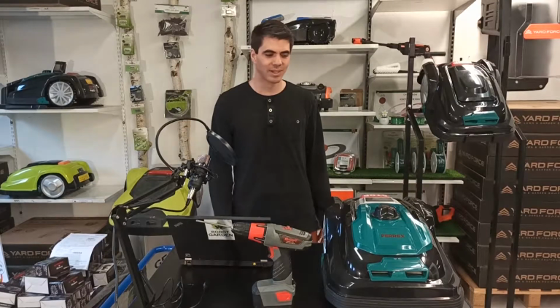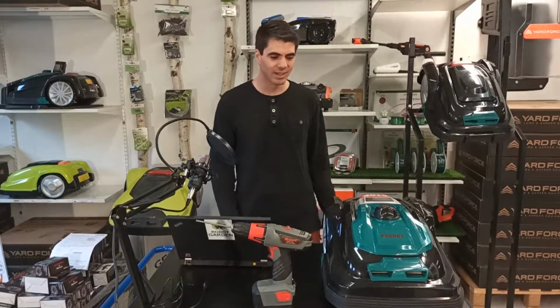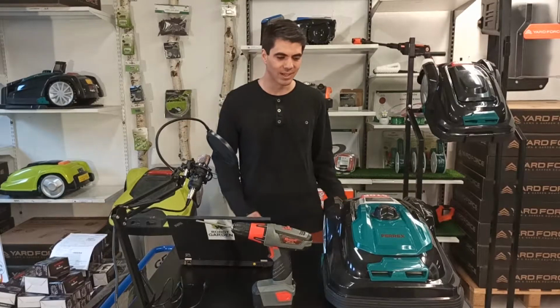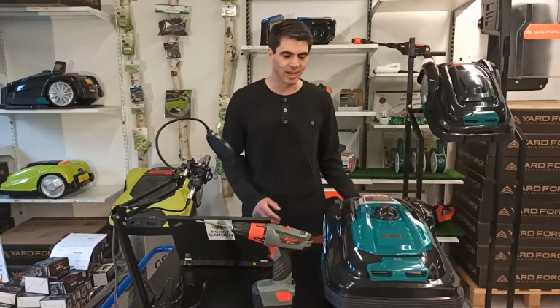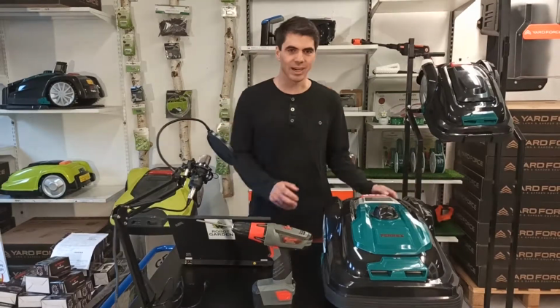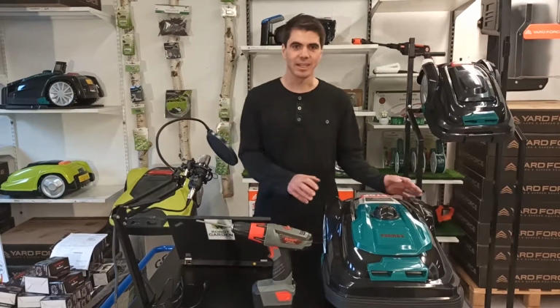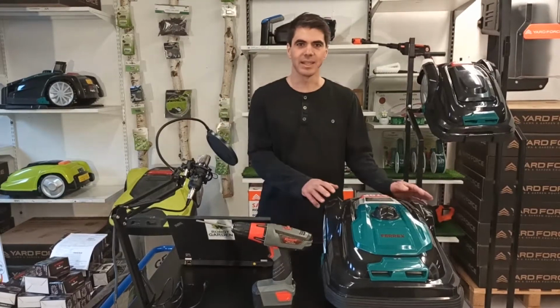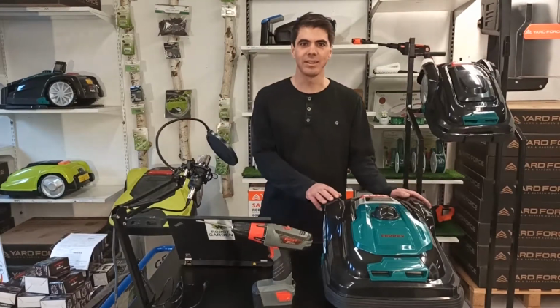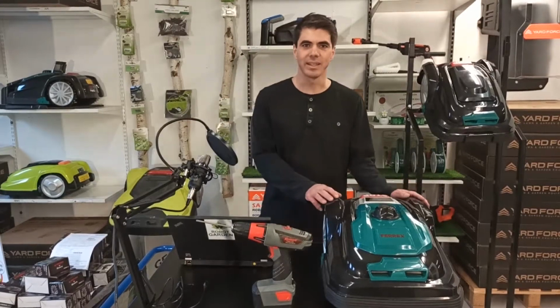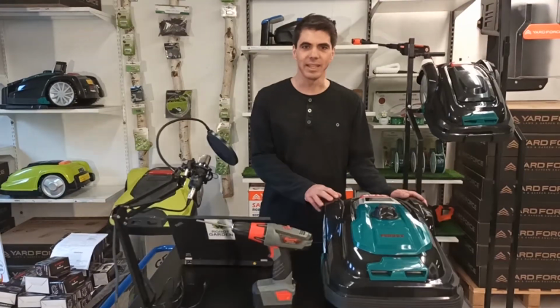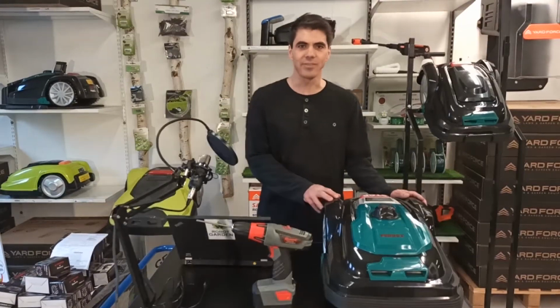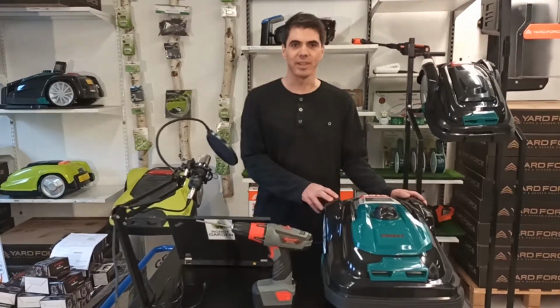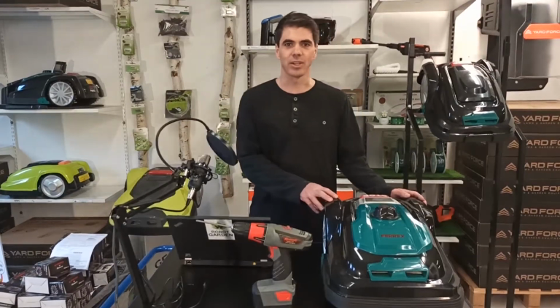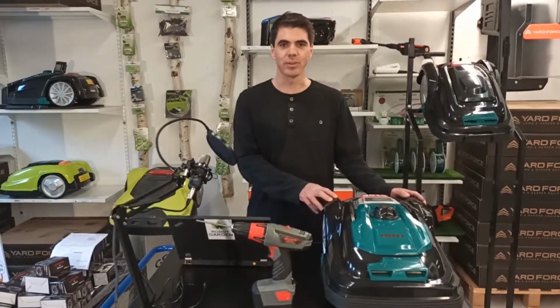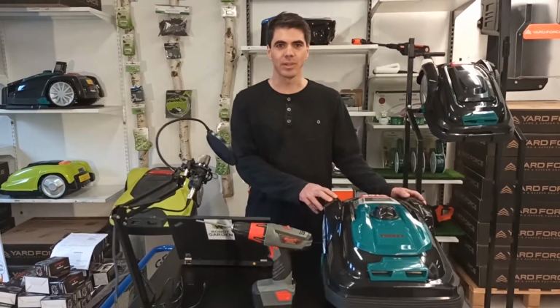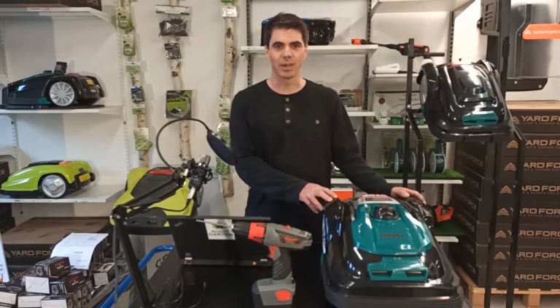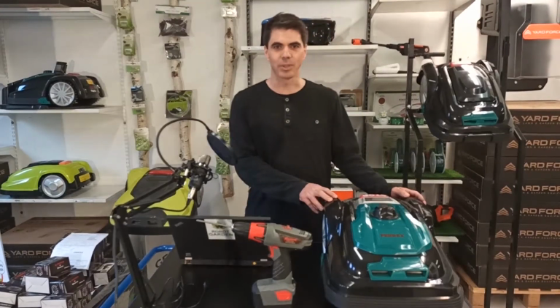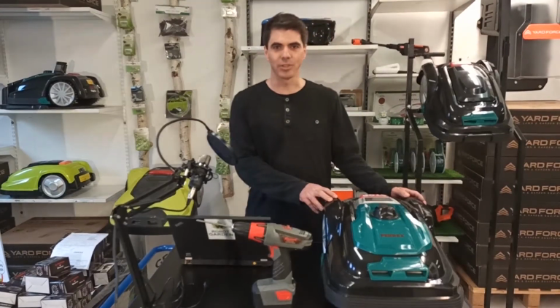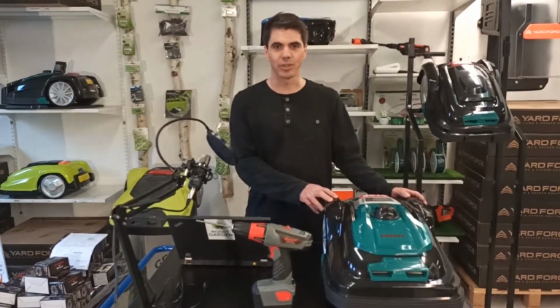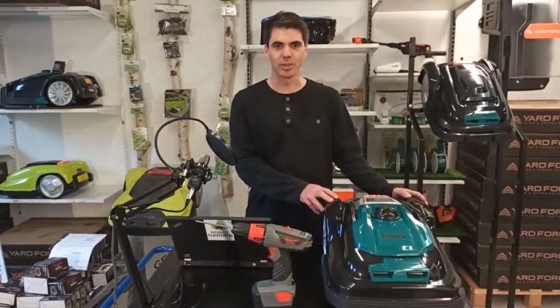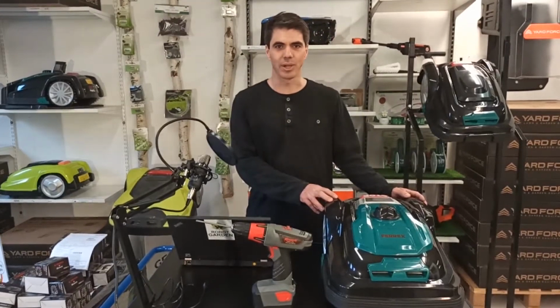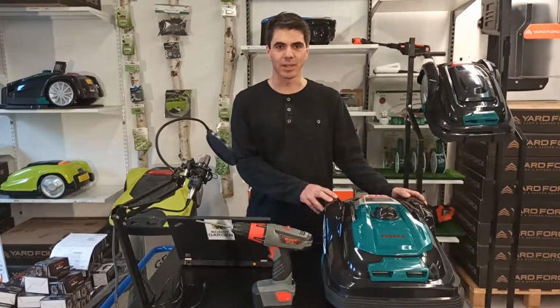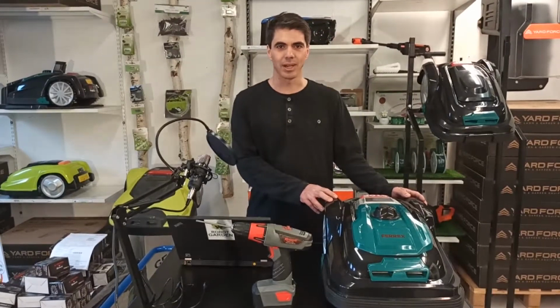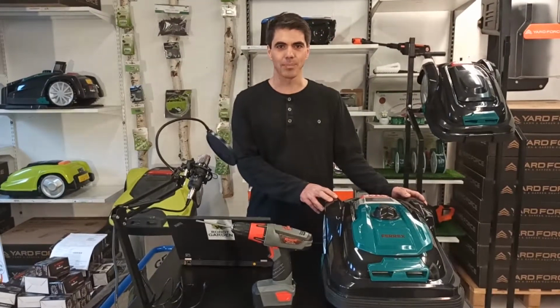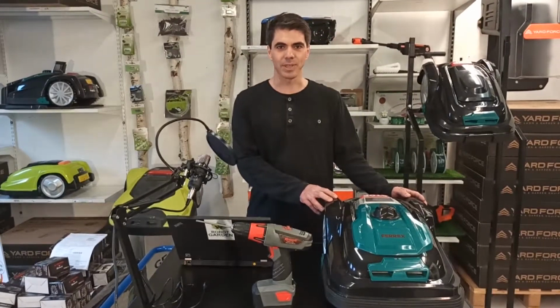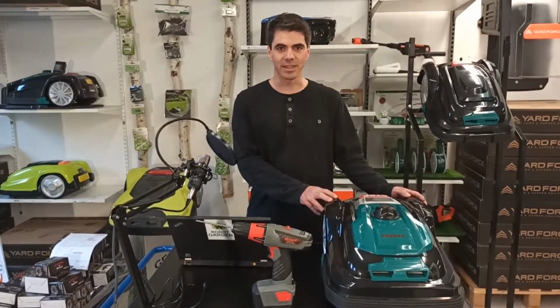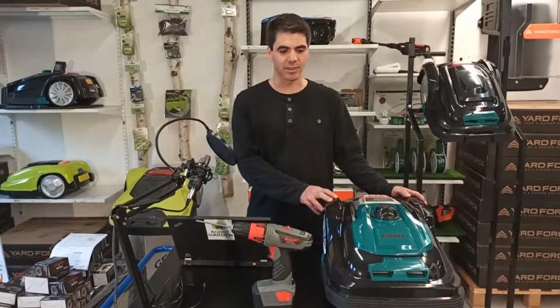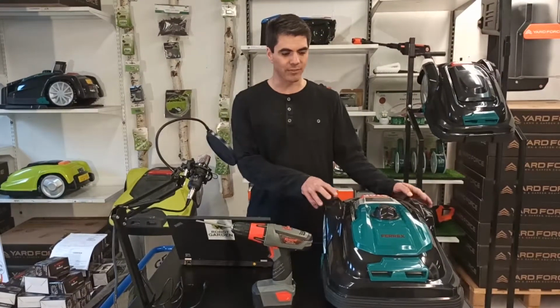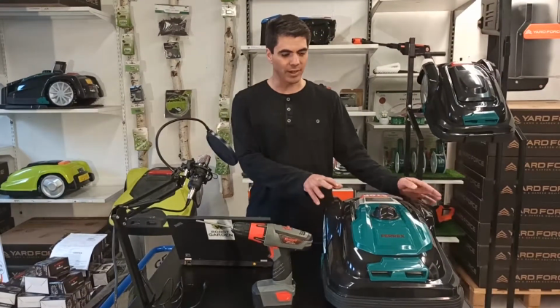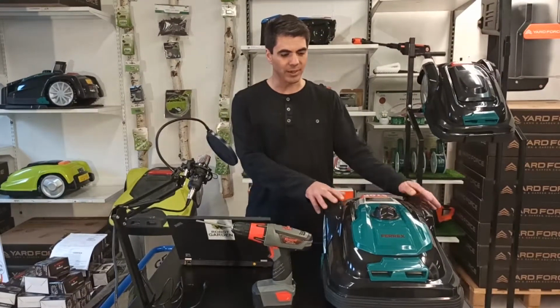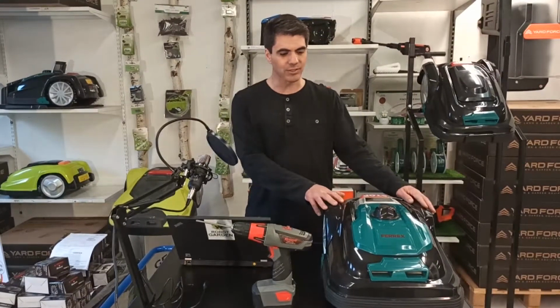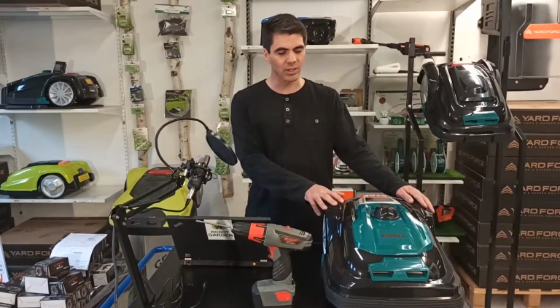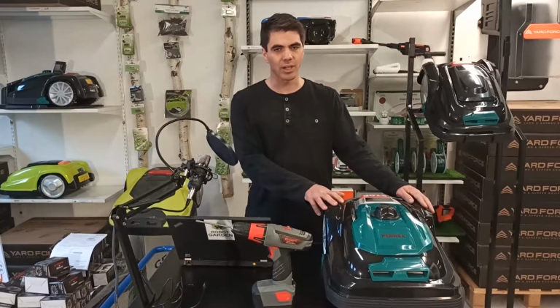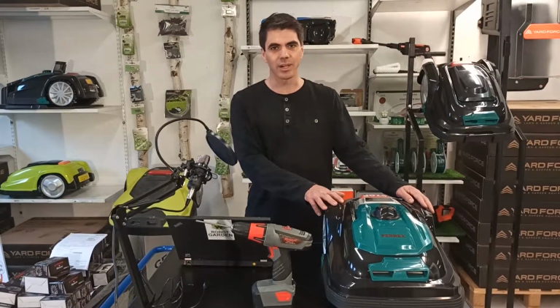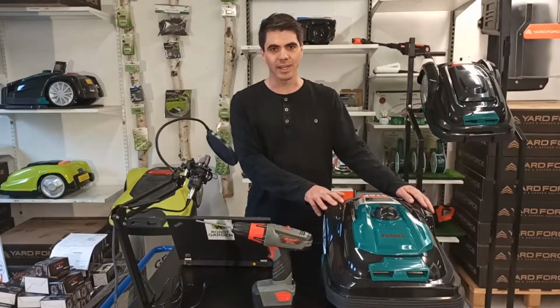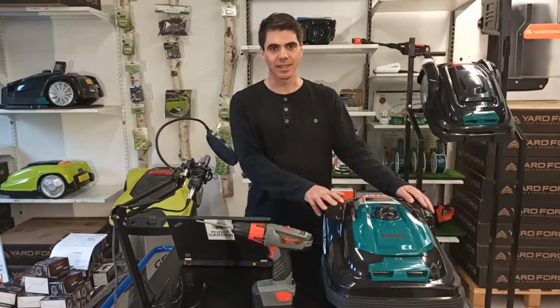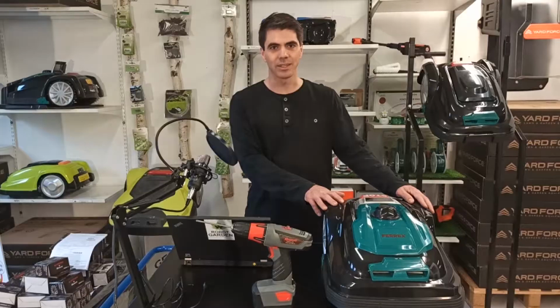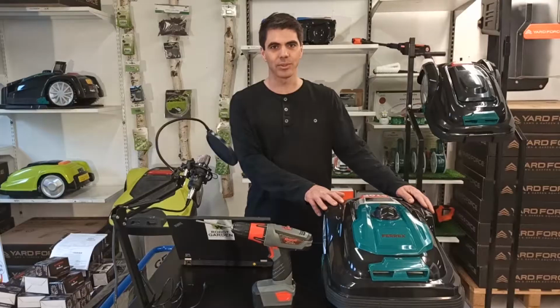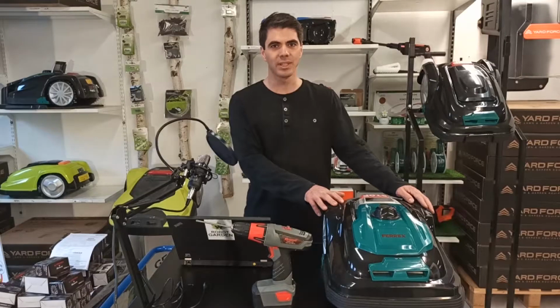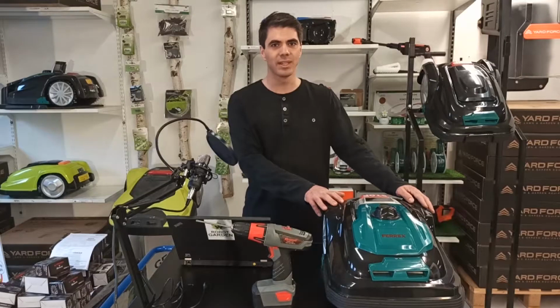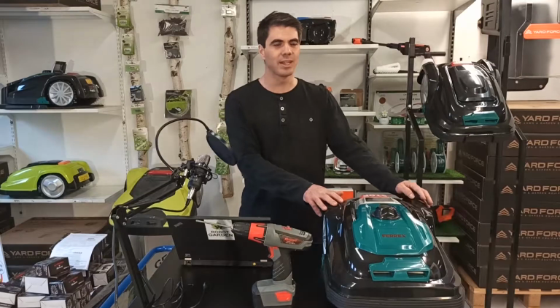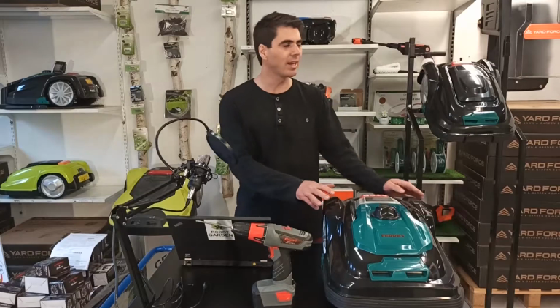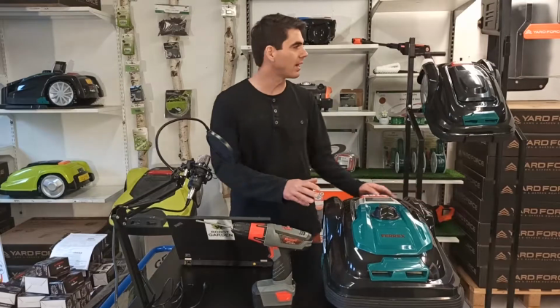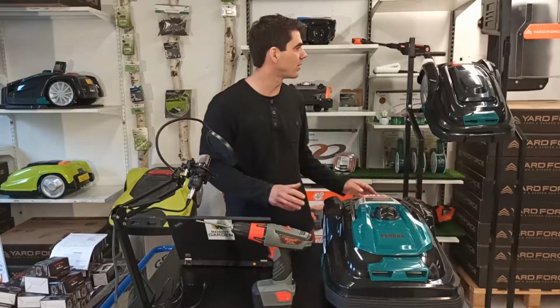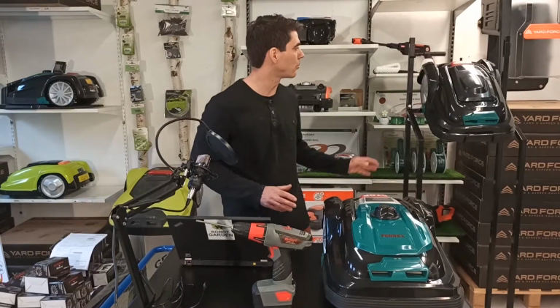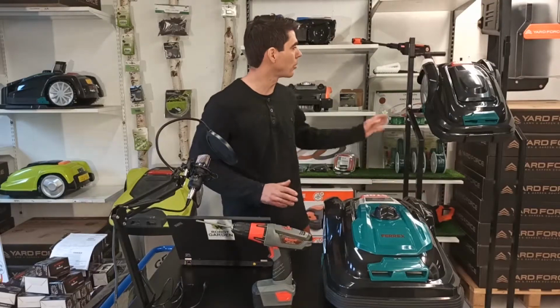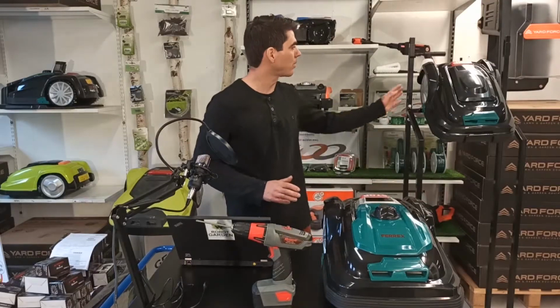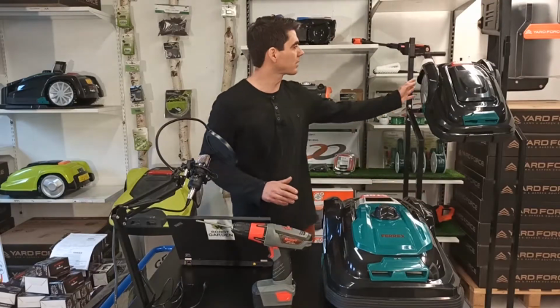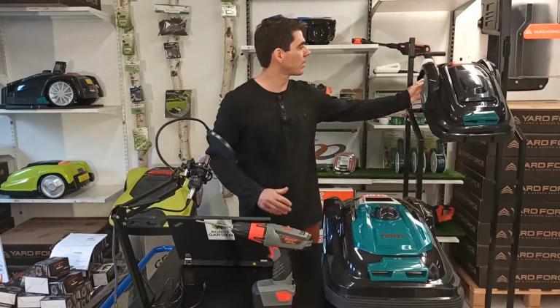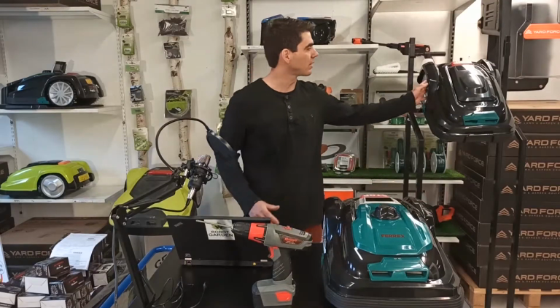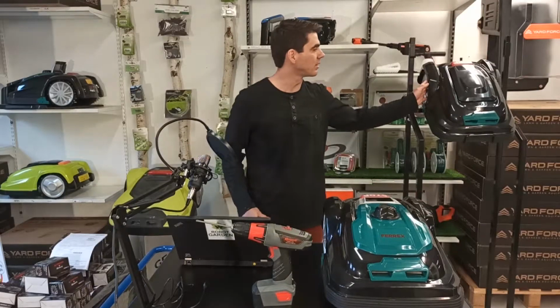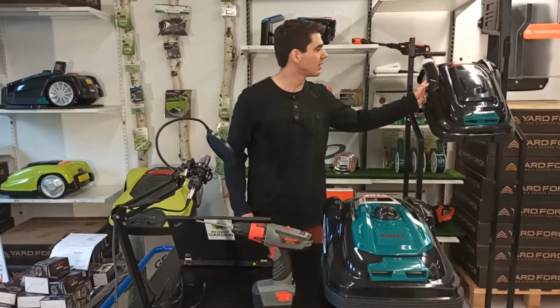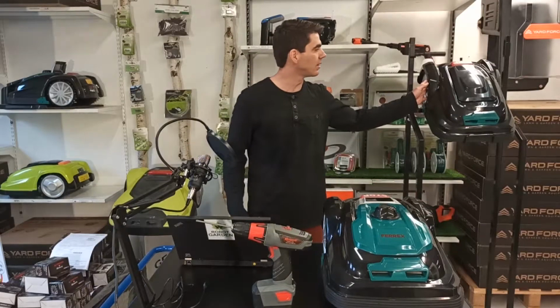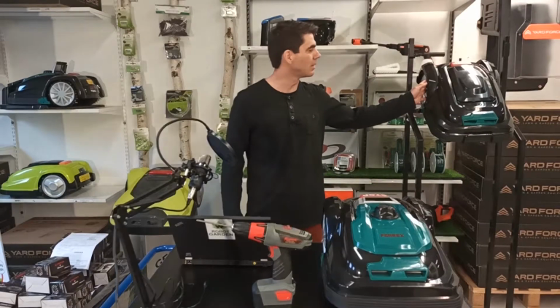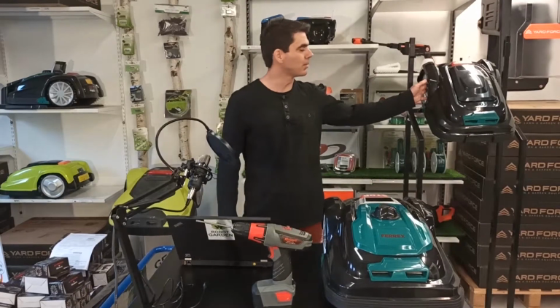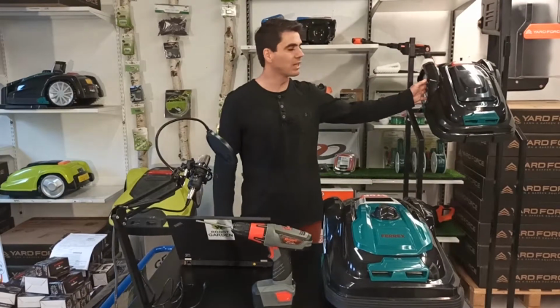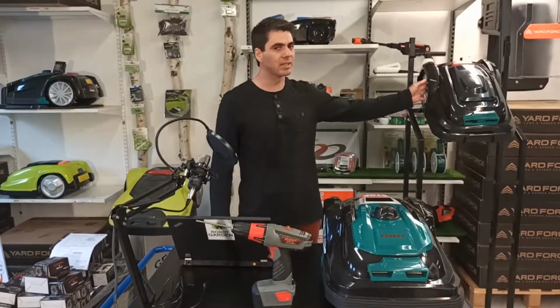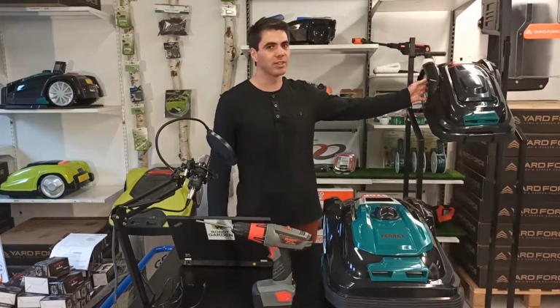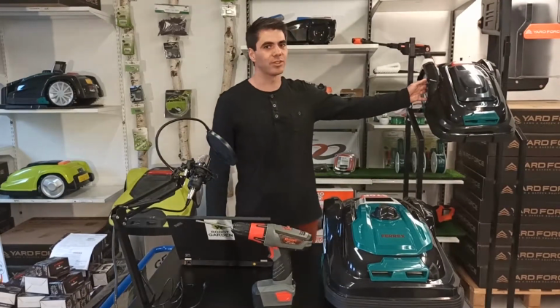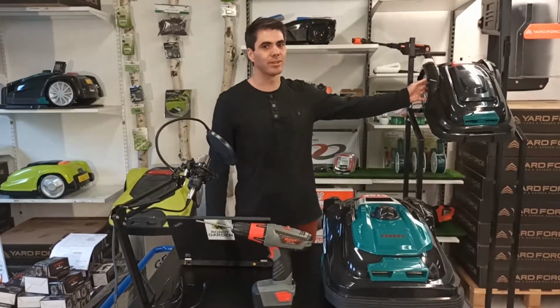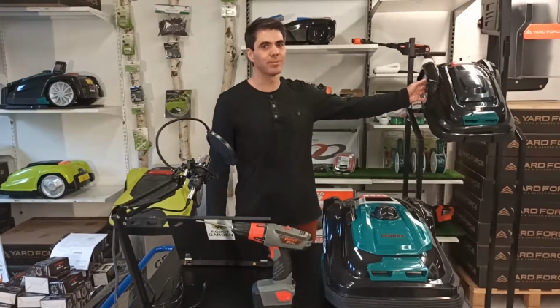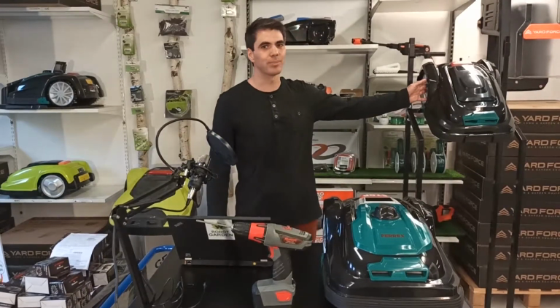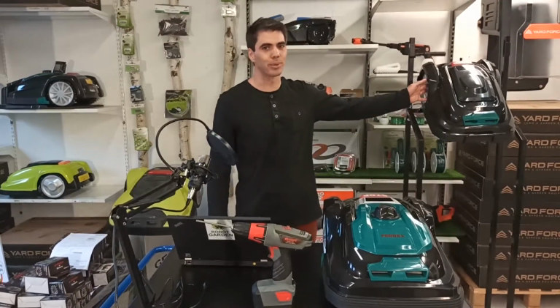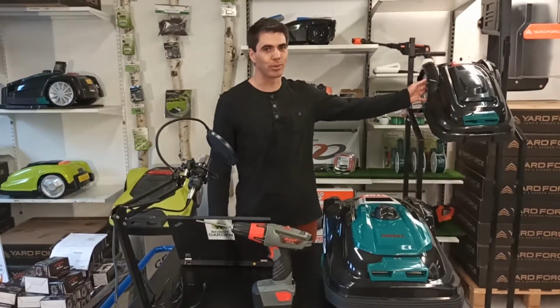Hi, in today's video I'm going to show you how to update the Ferrix R800 and the Robot Garden Limited Edition Pro.